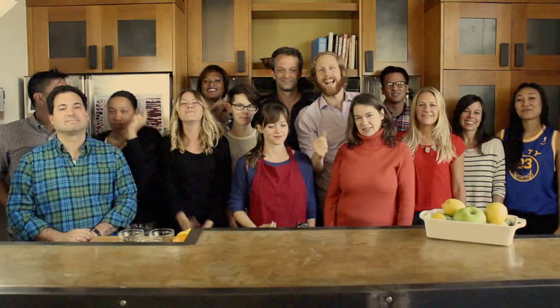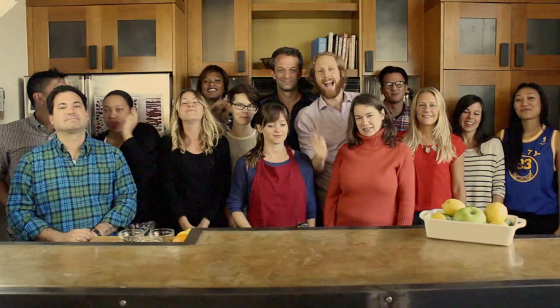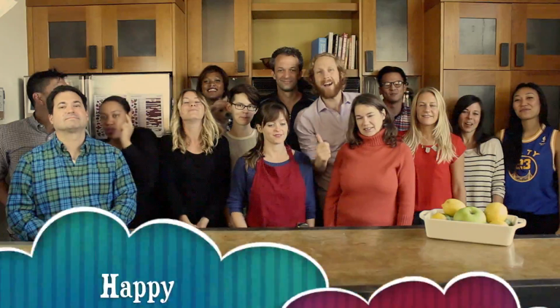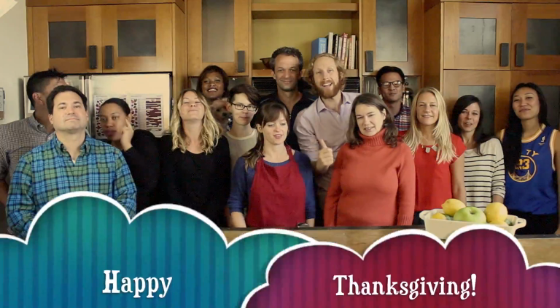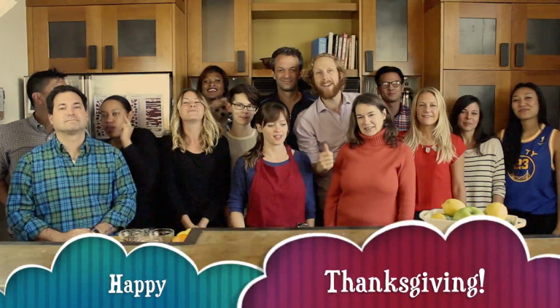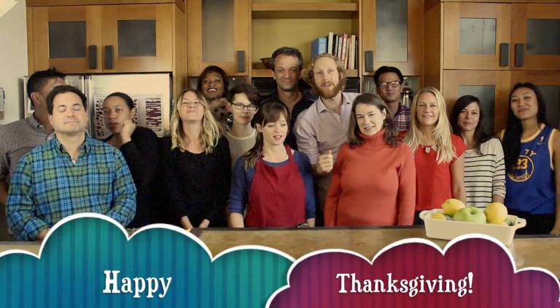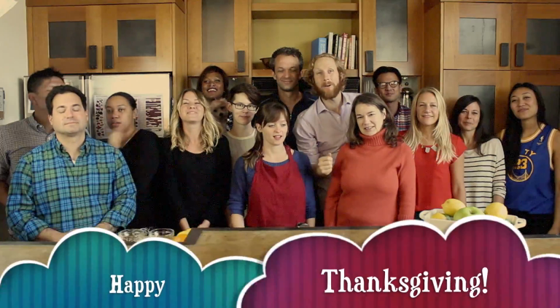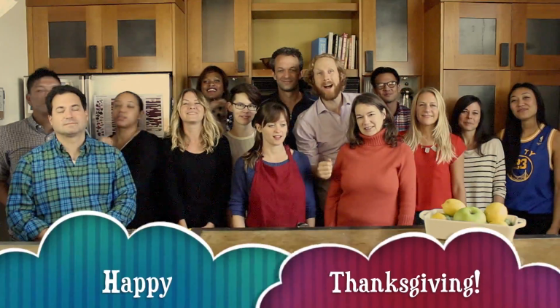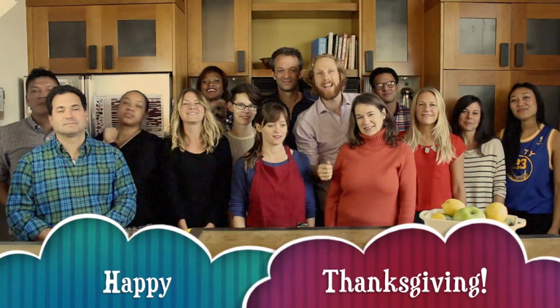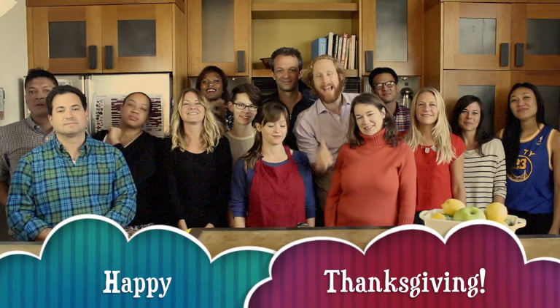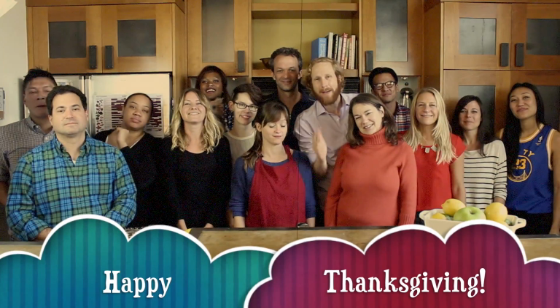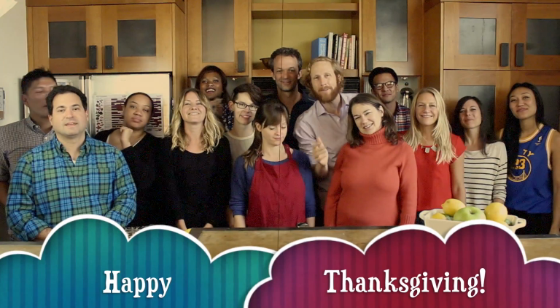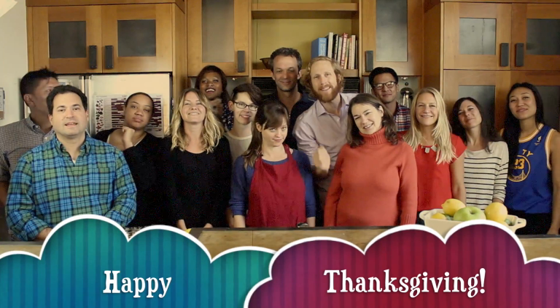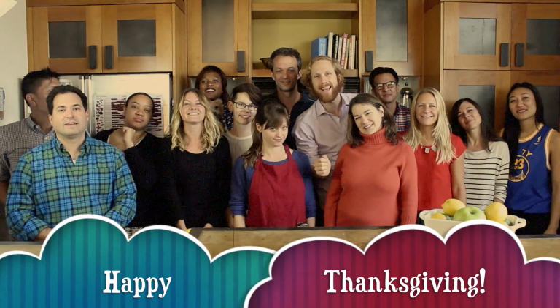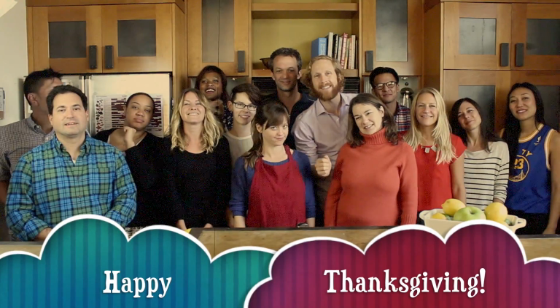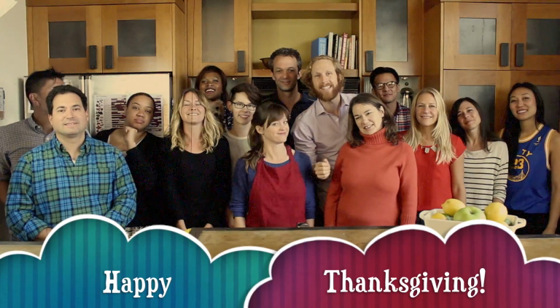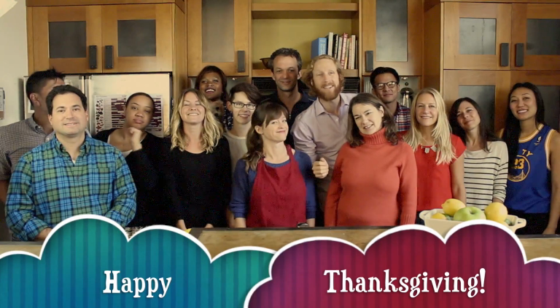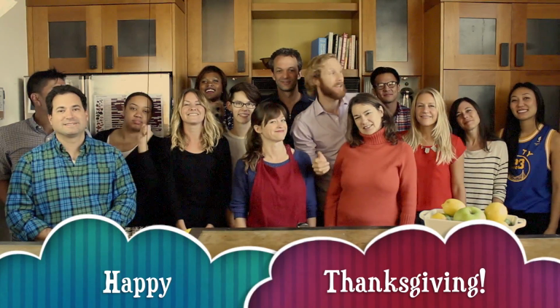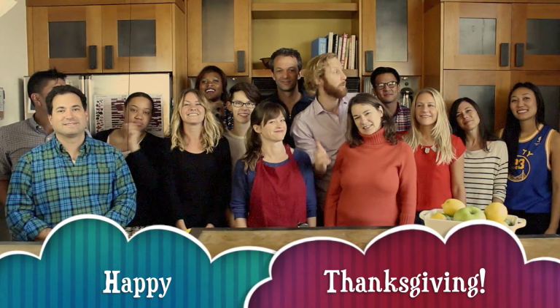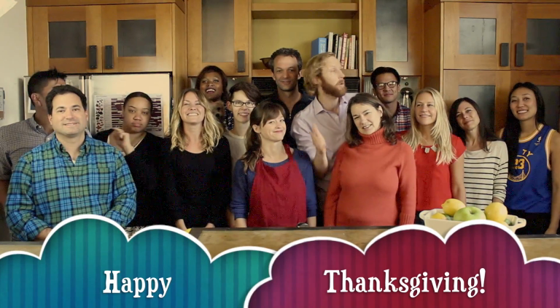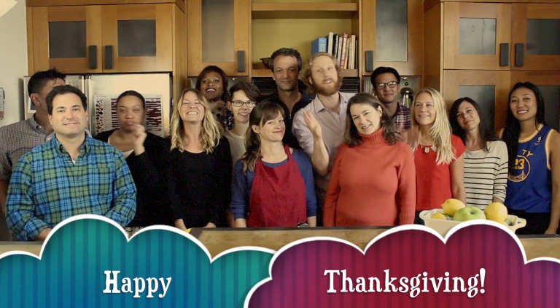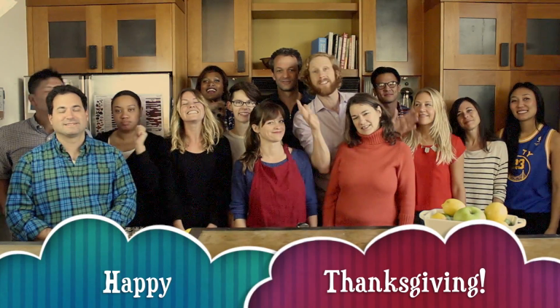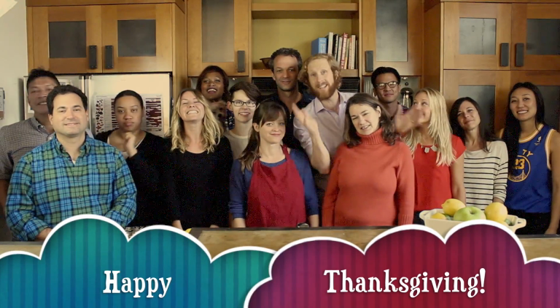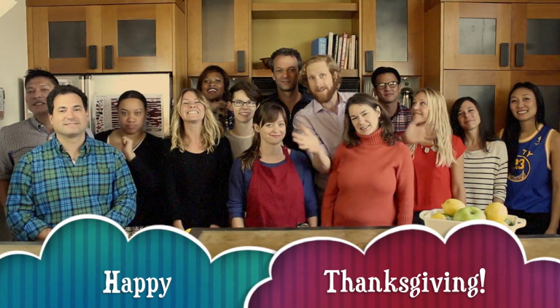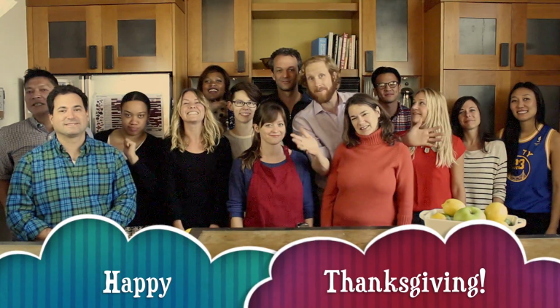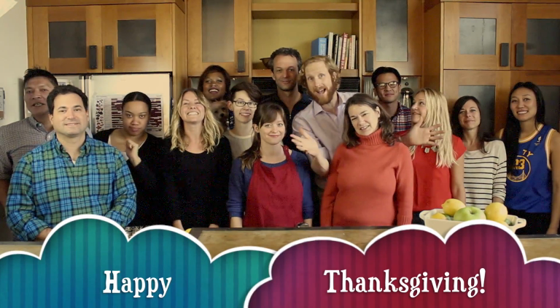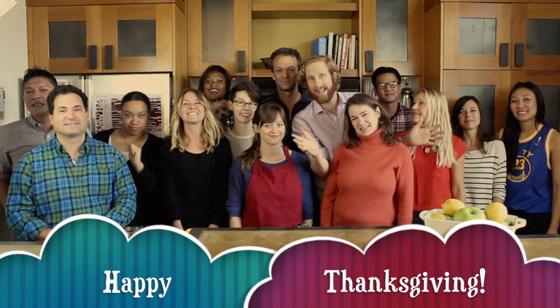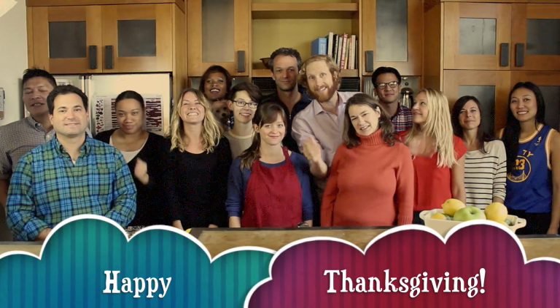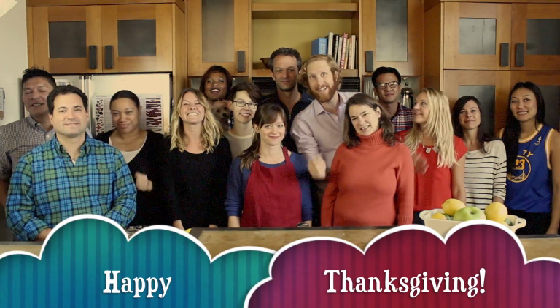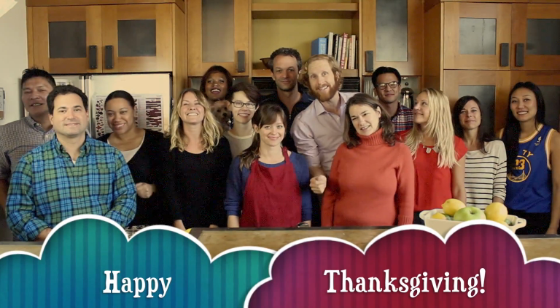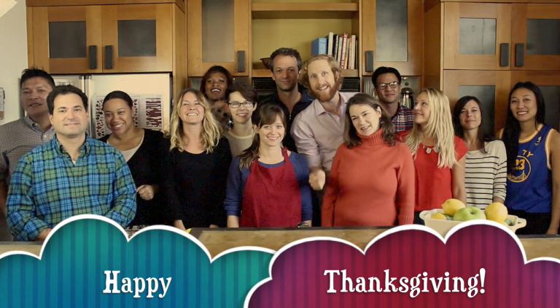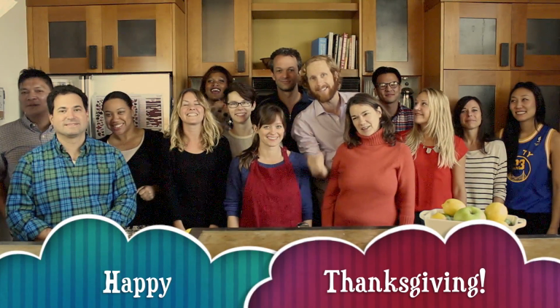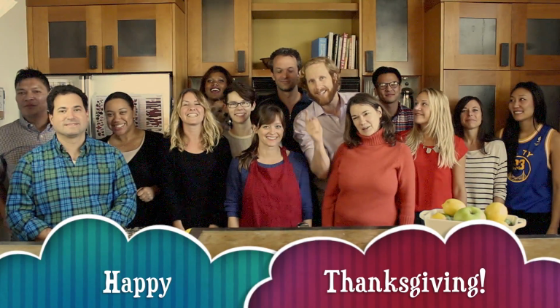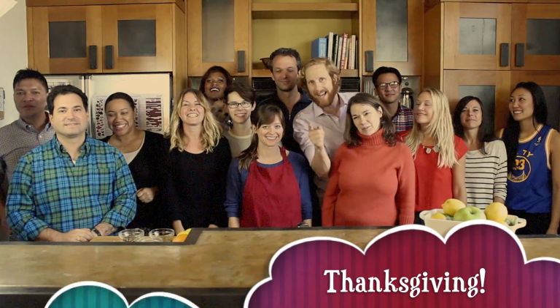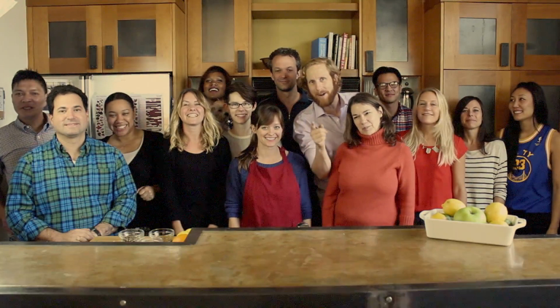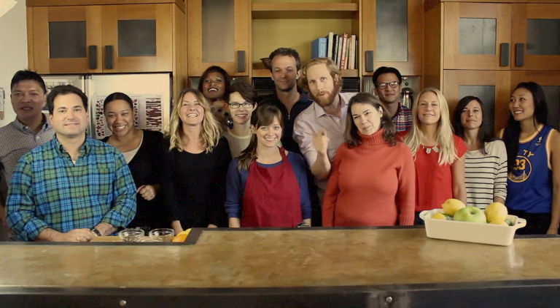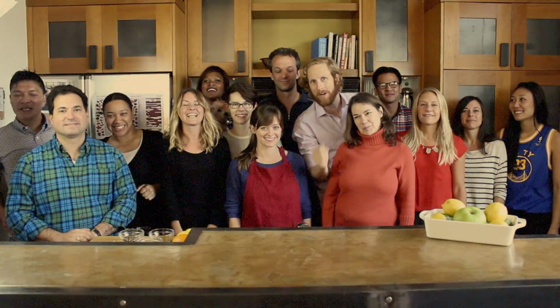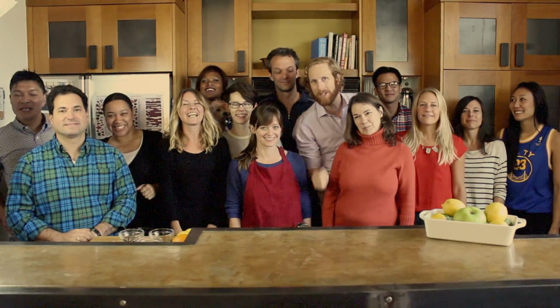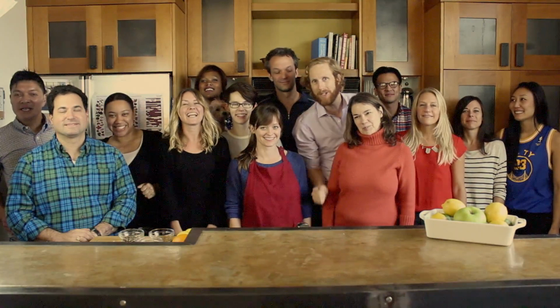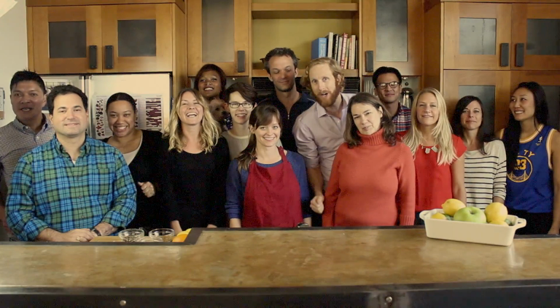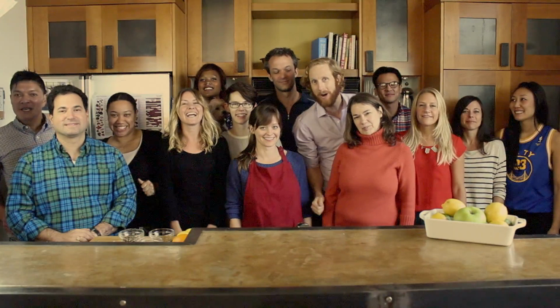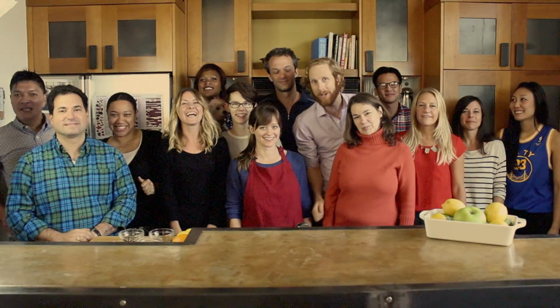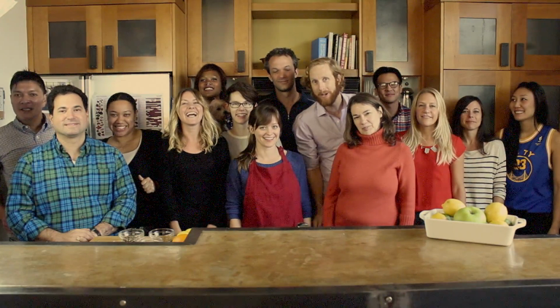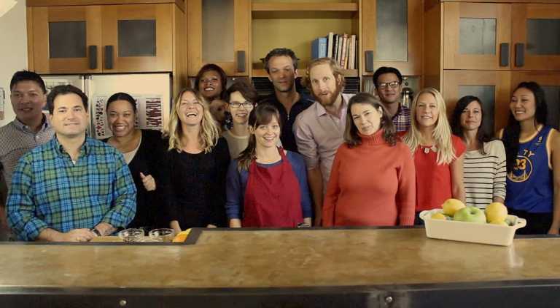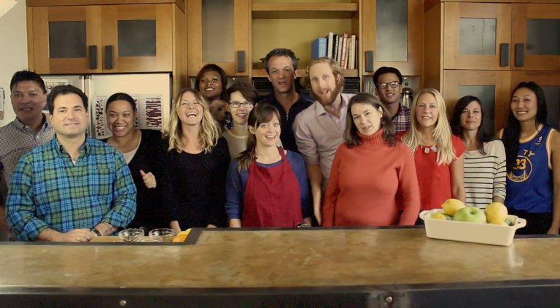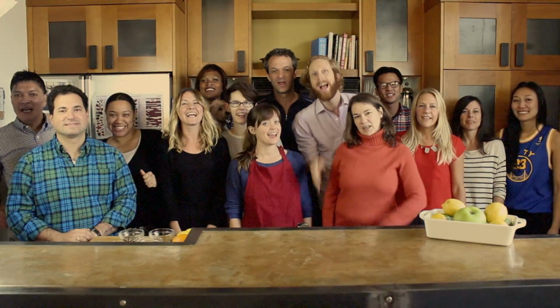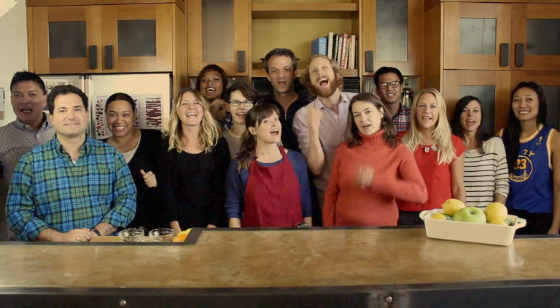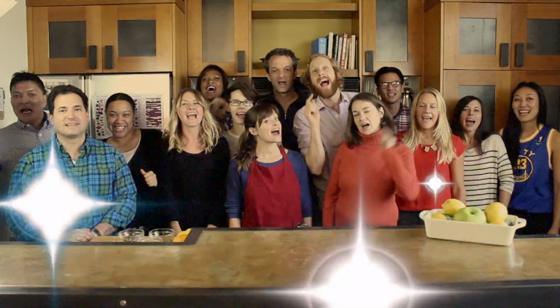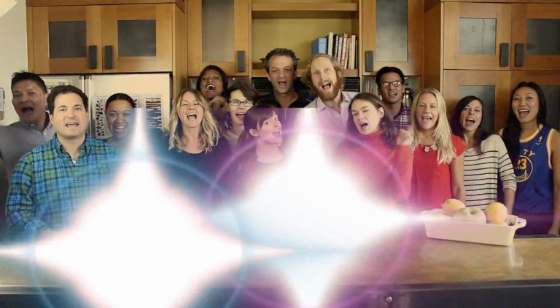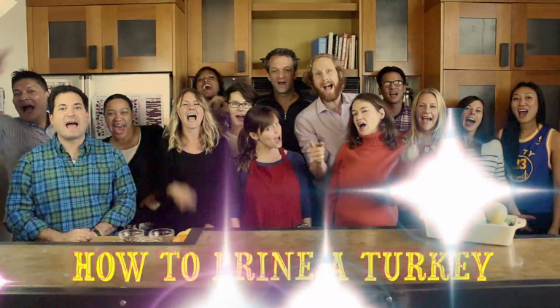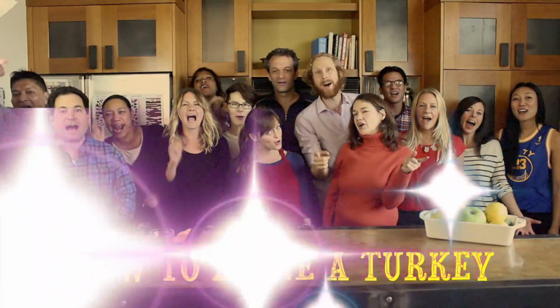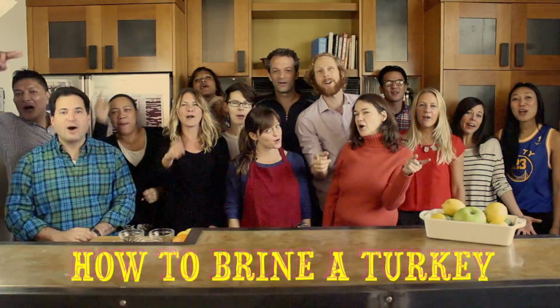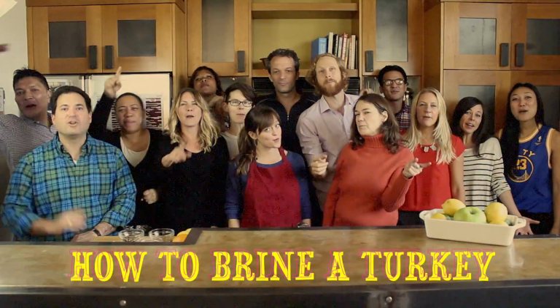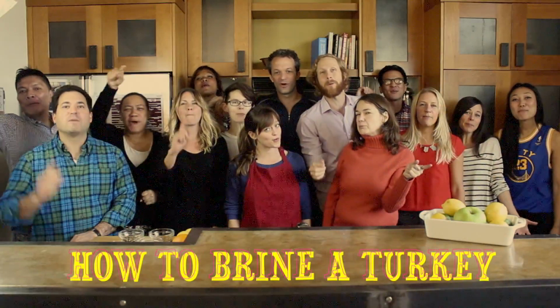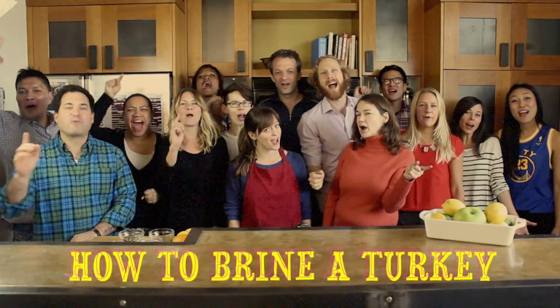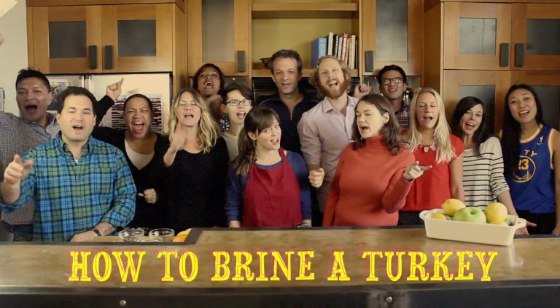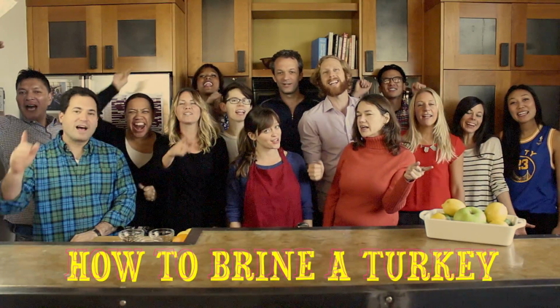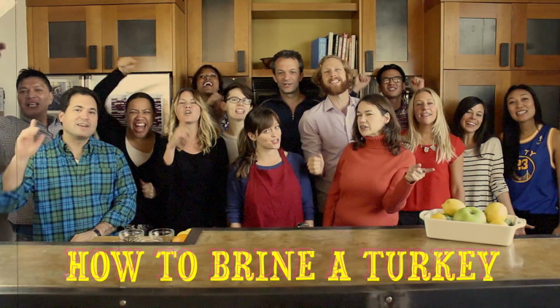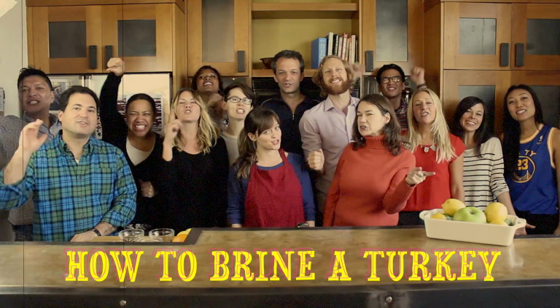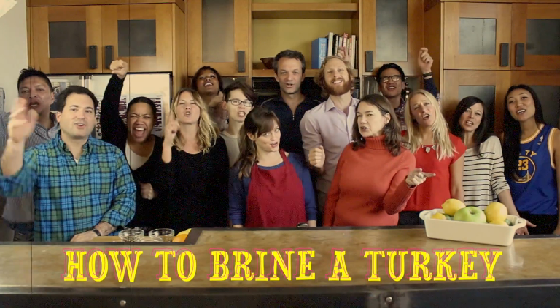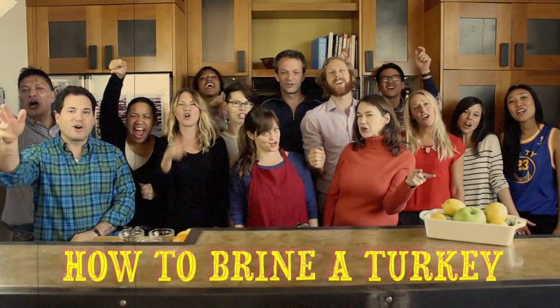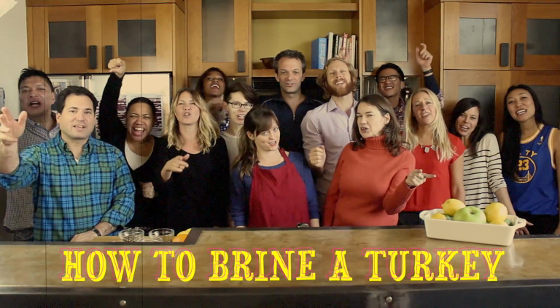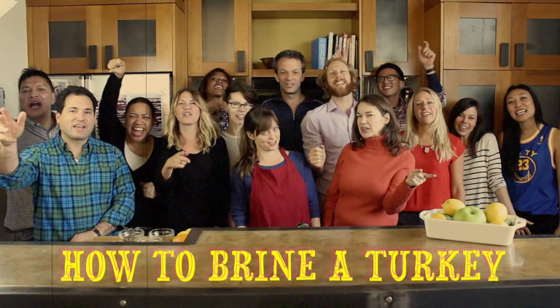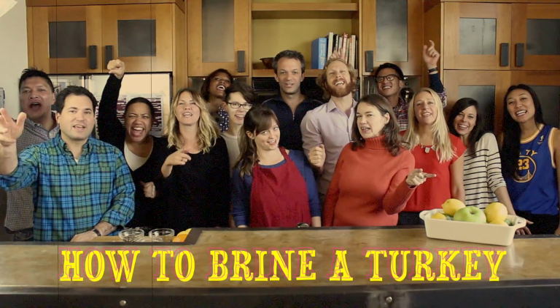Howdy everyone! Happy Thanksgiving! We're Sun Basket and today we're going to show you how to brine a turkey!